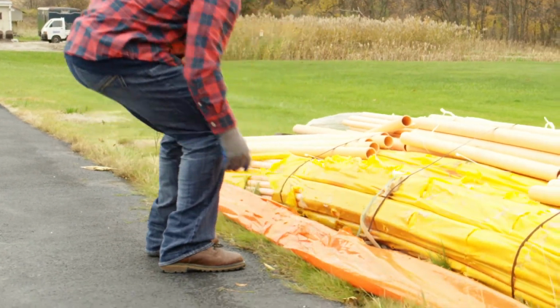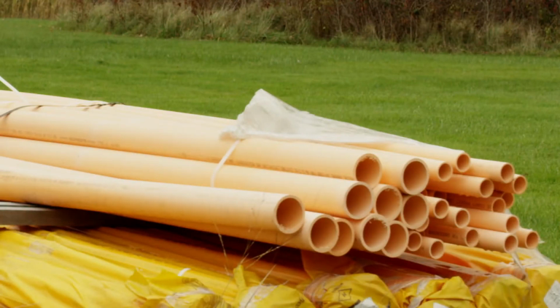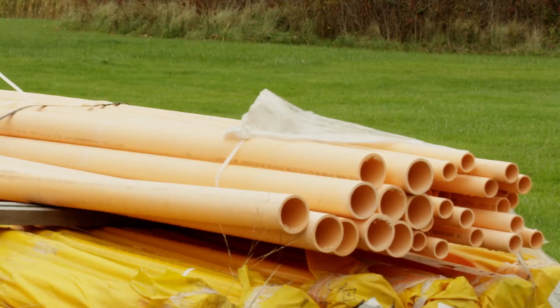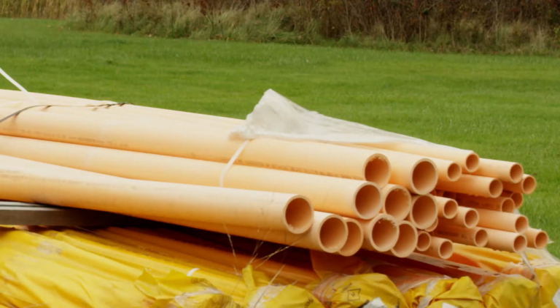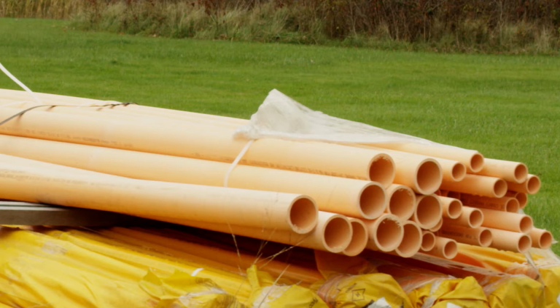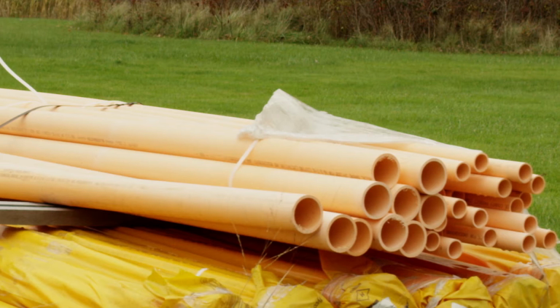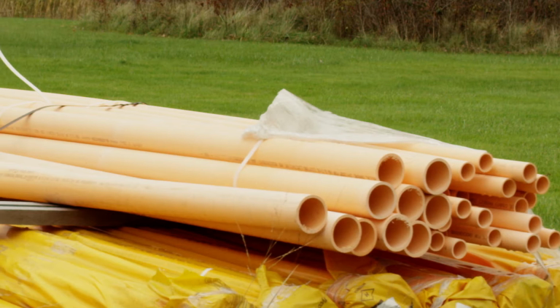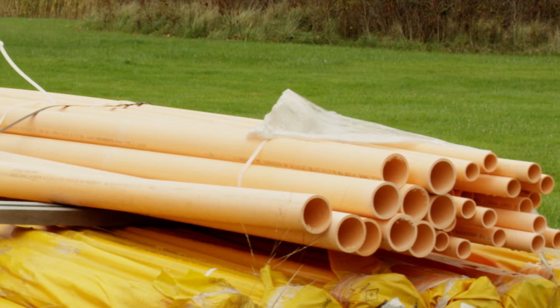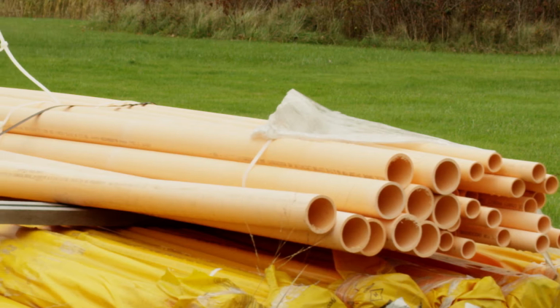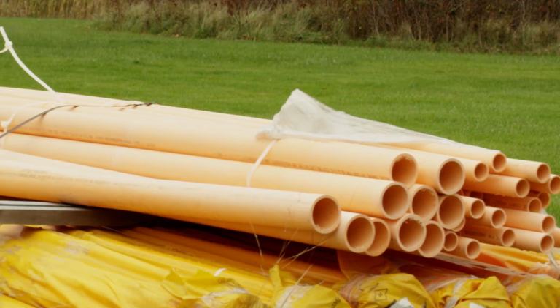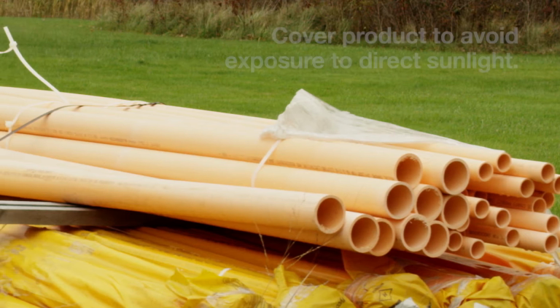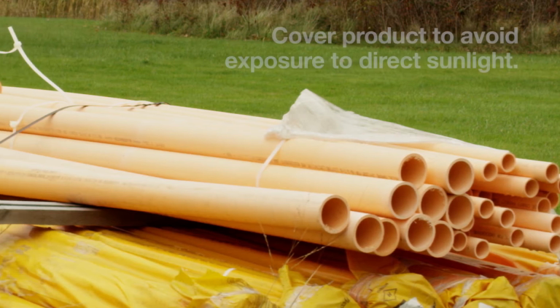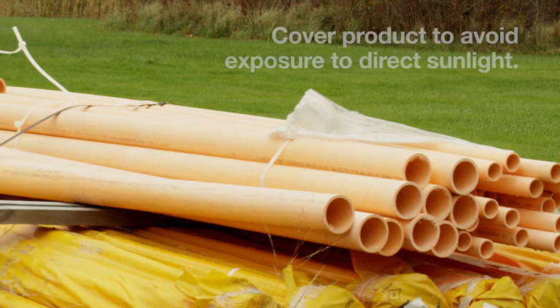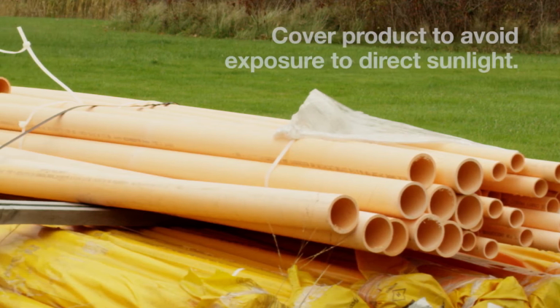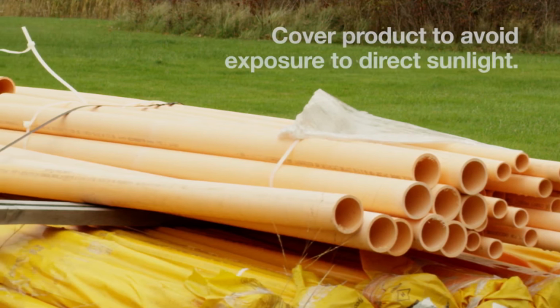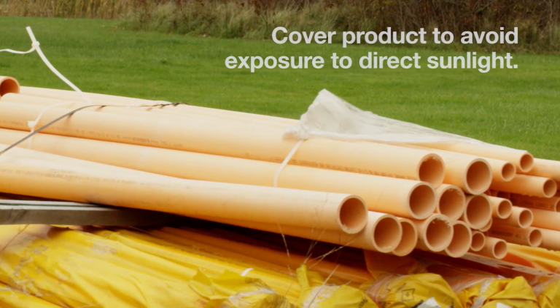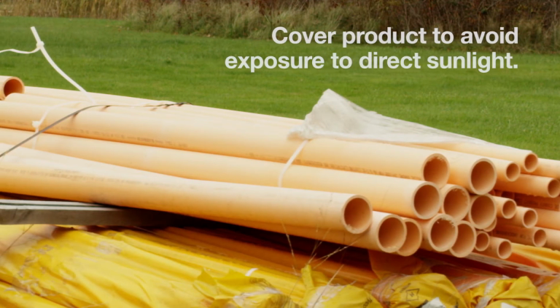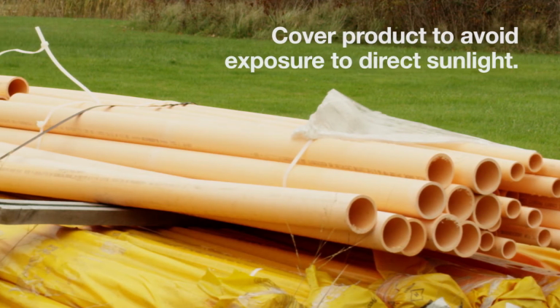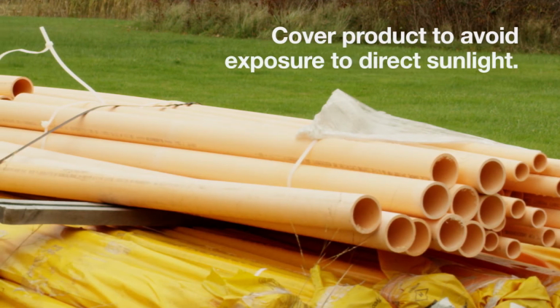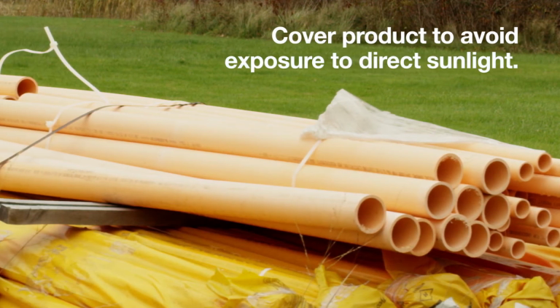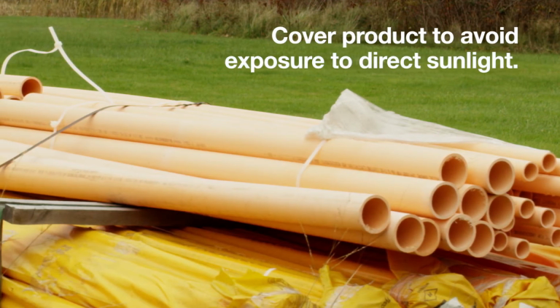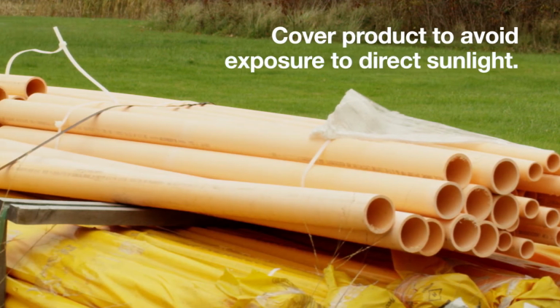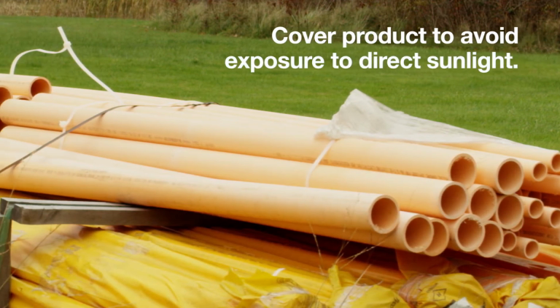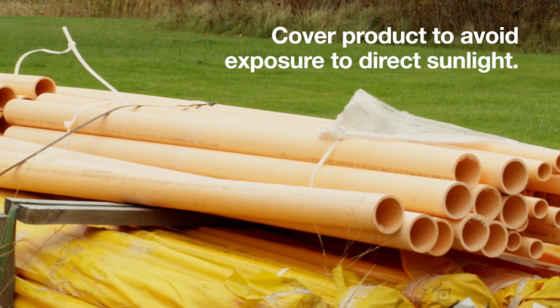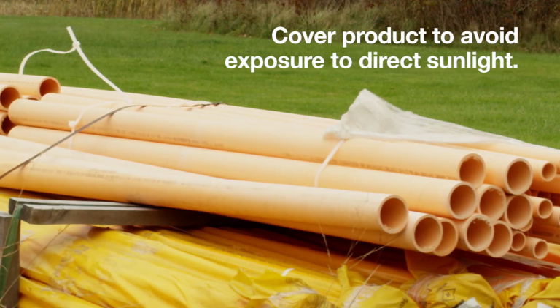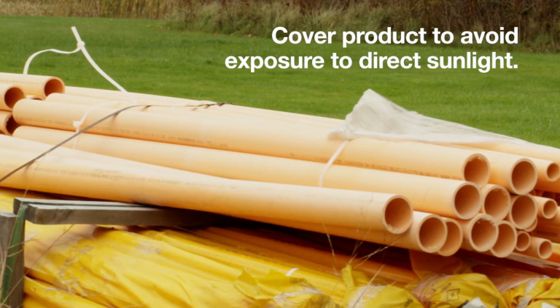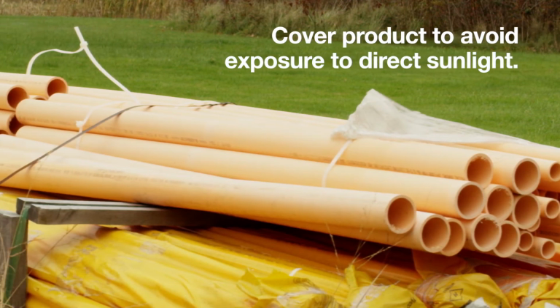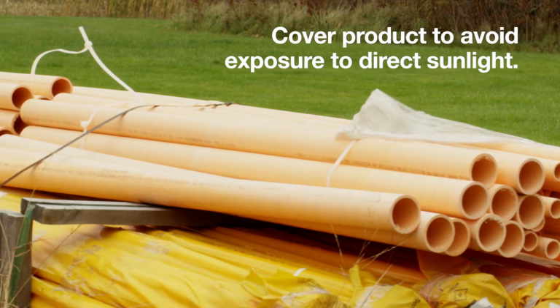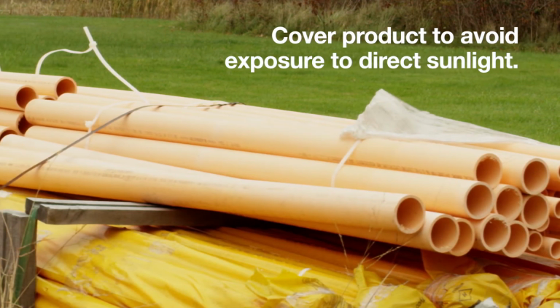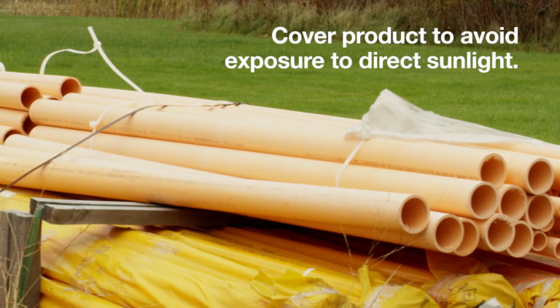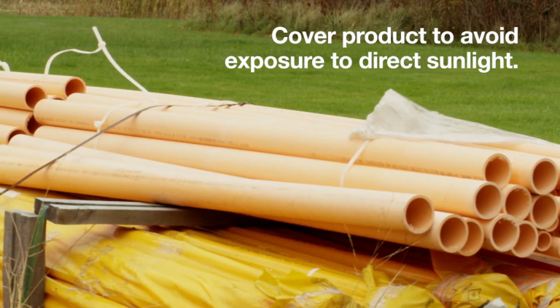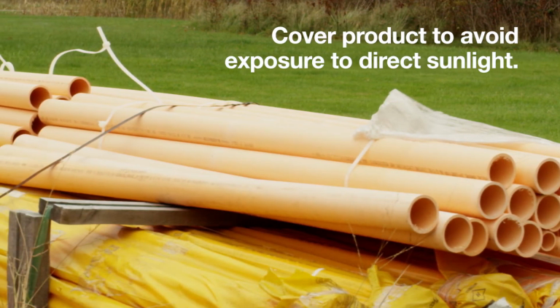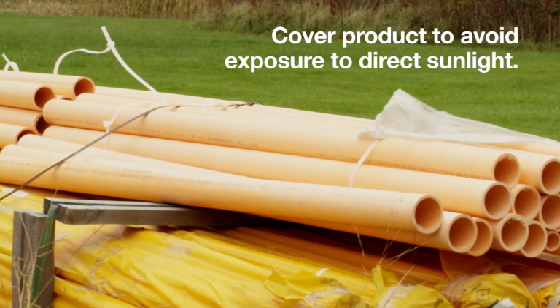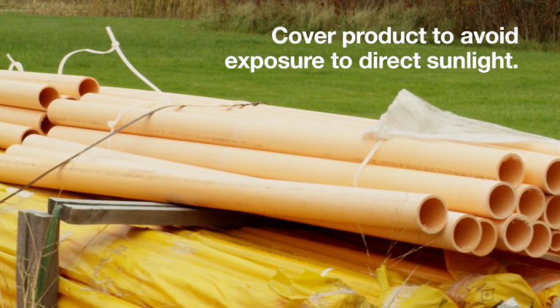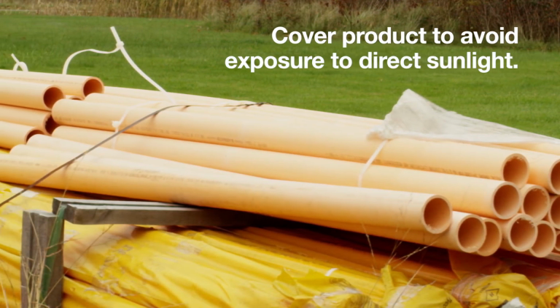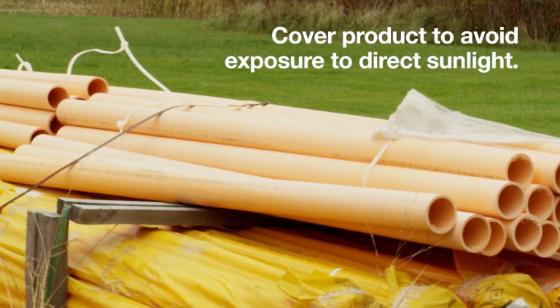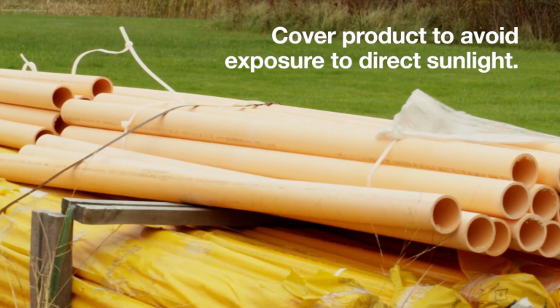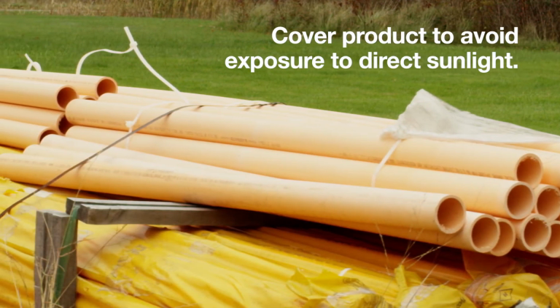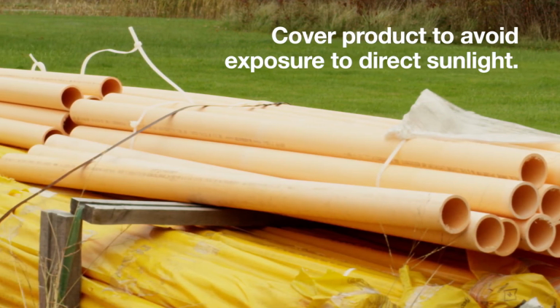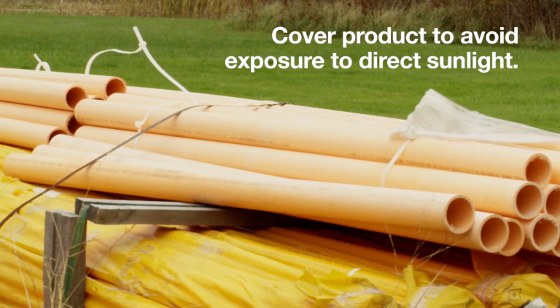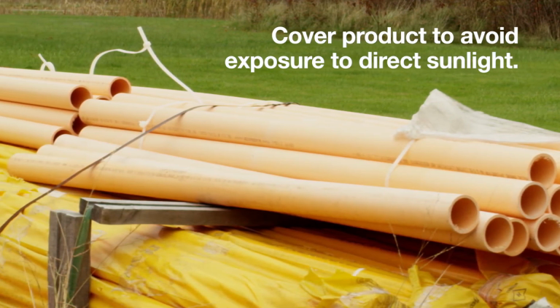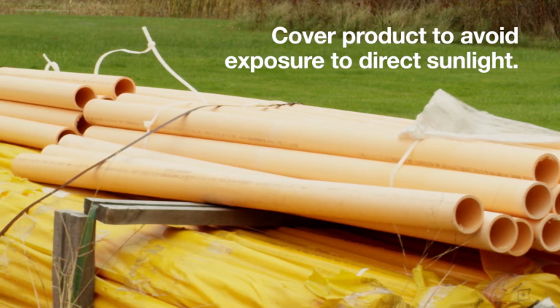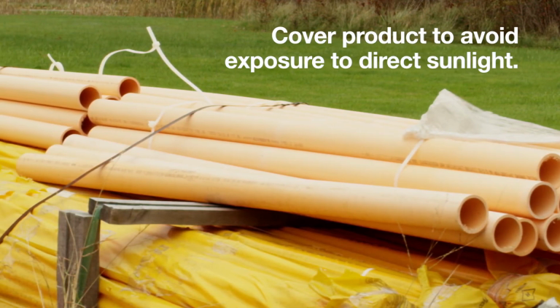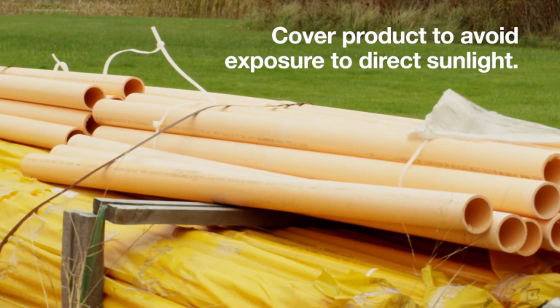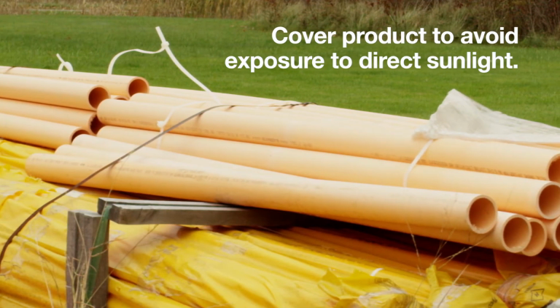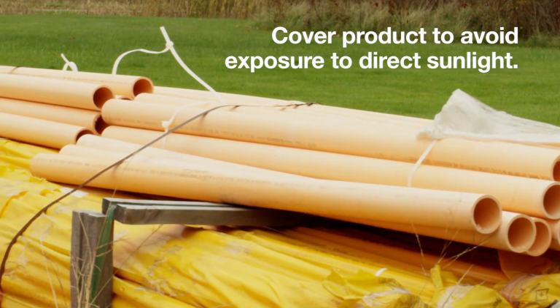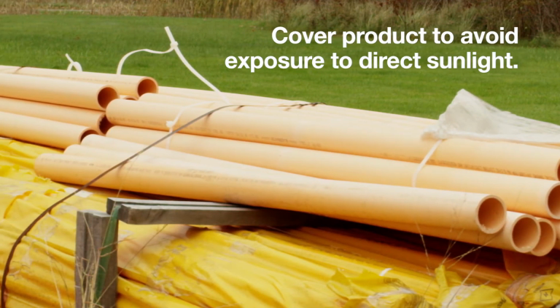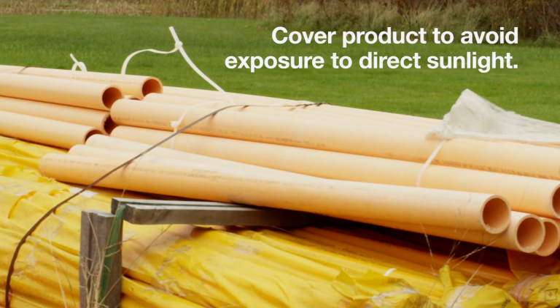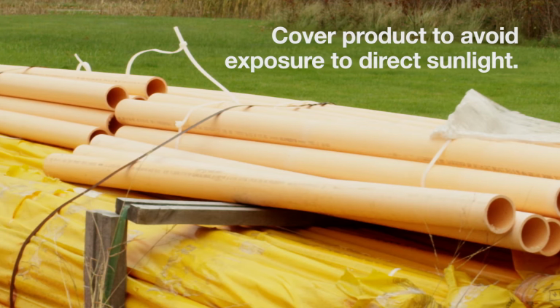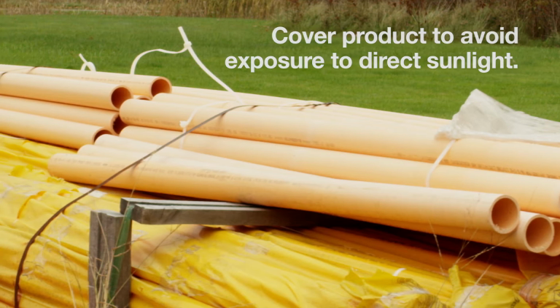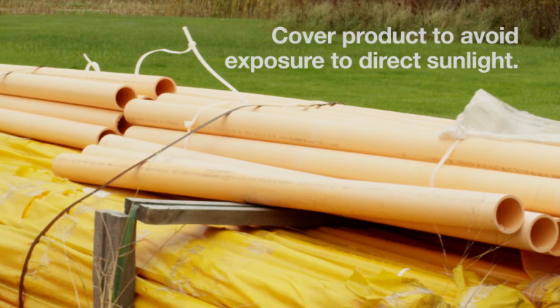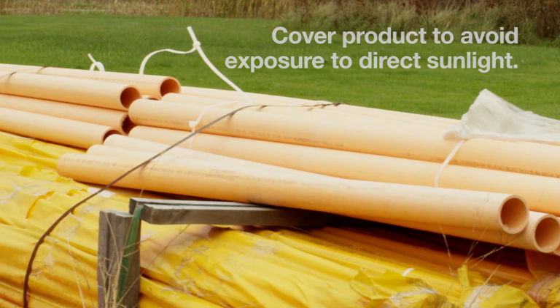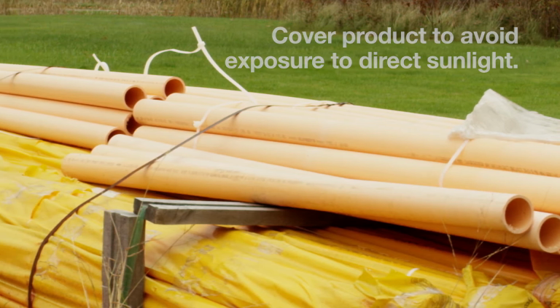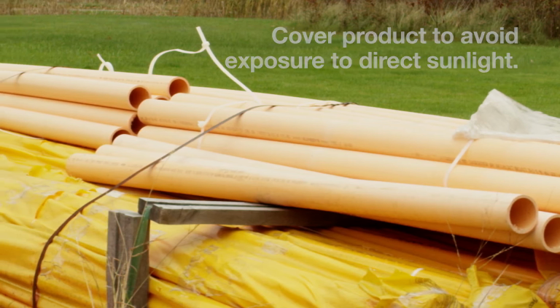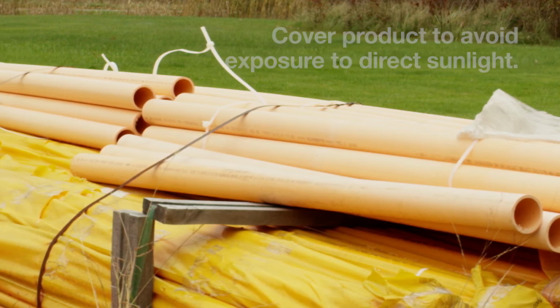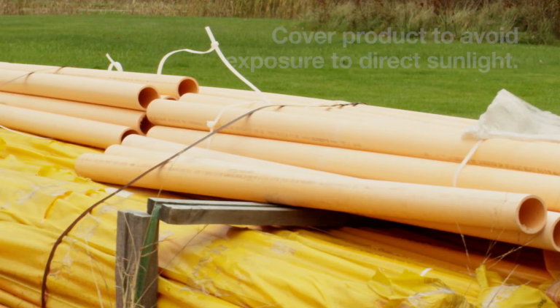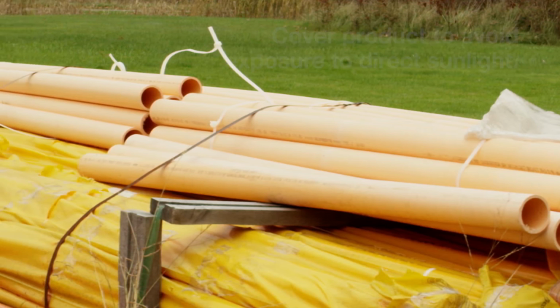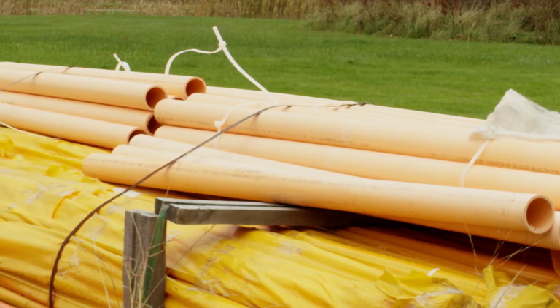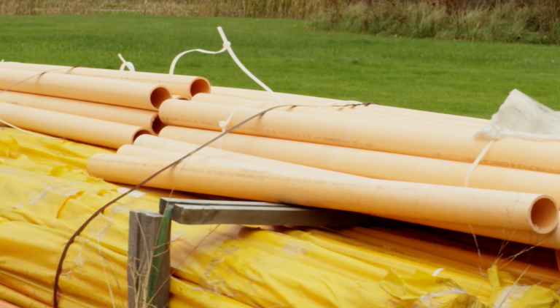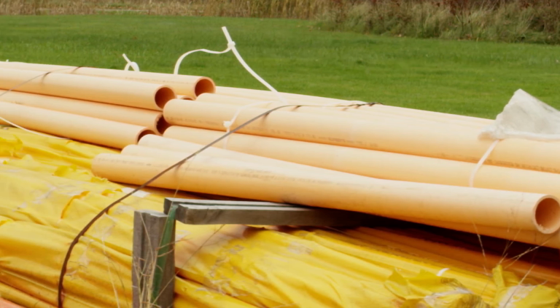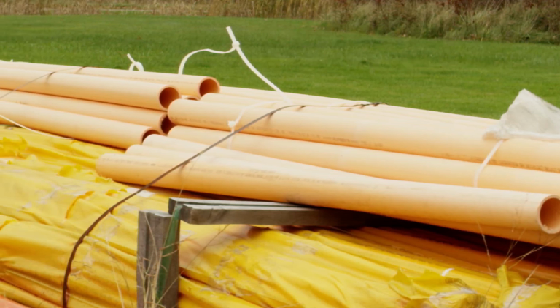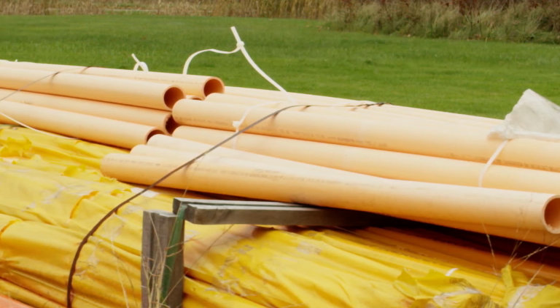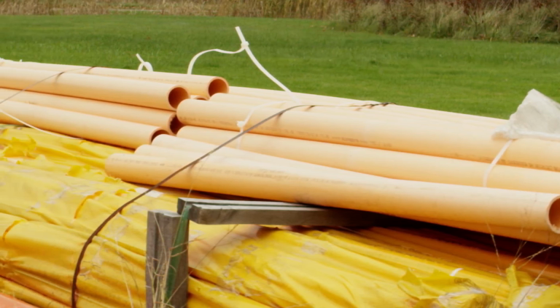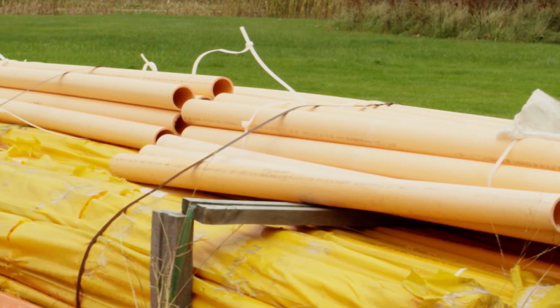Brief exposure to direct sunlight on the job site may result in color fade but will not affect the pressure-bearing capability of the pipe.